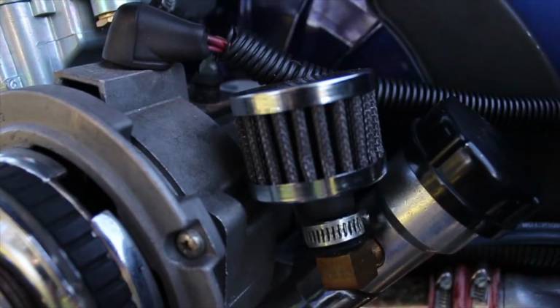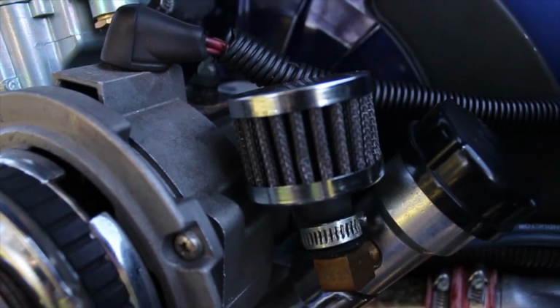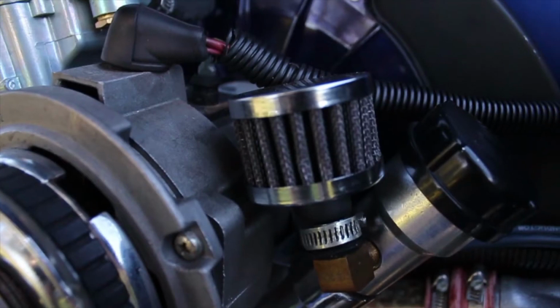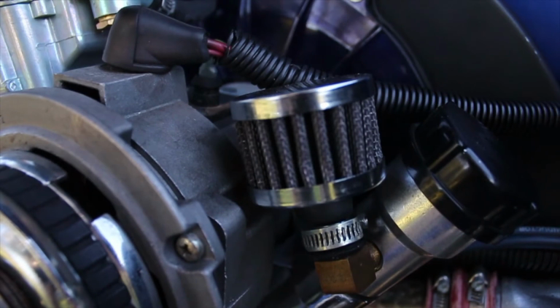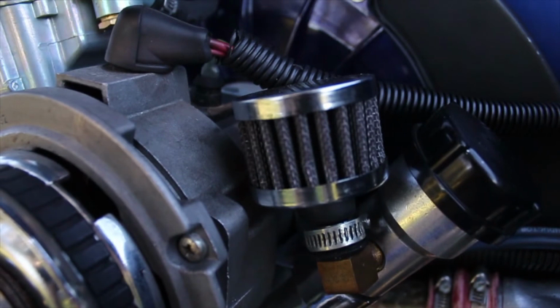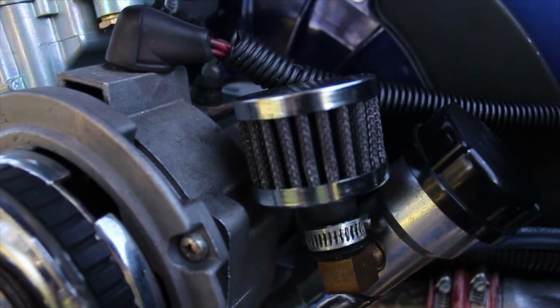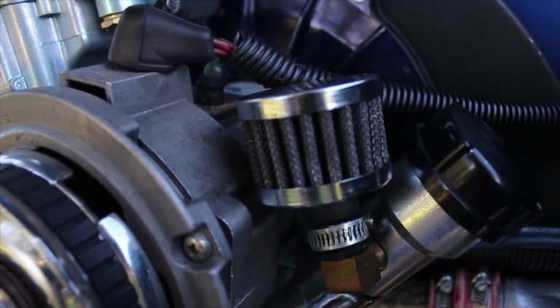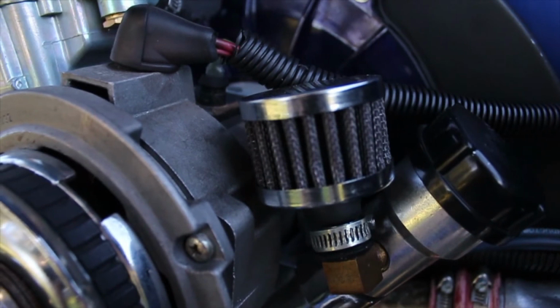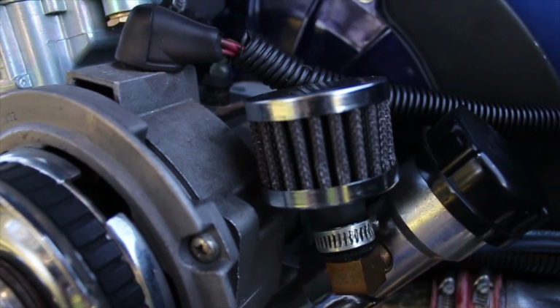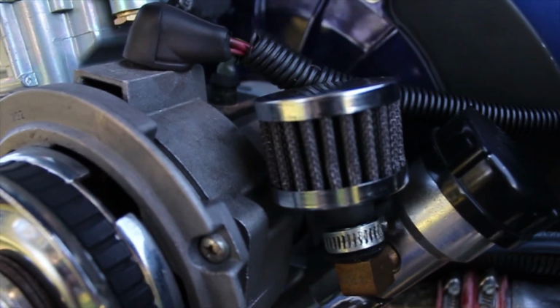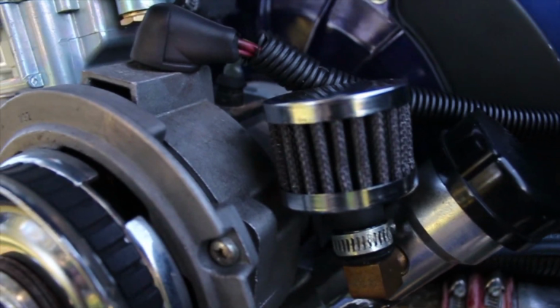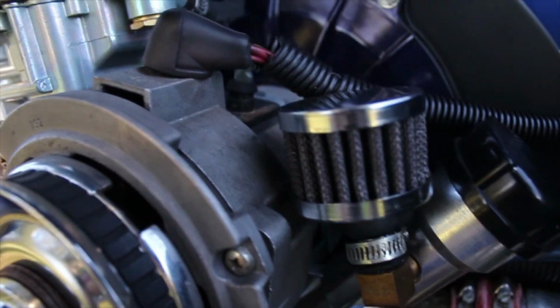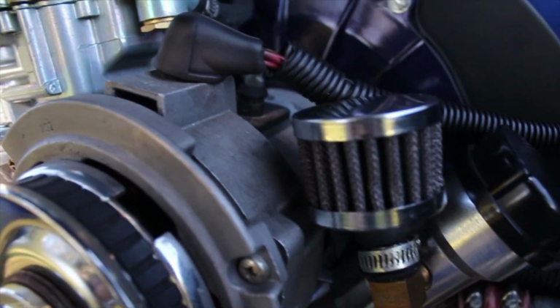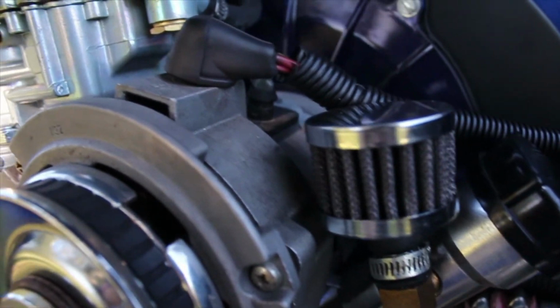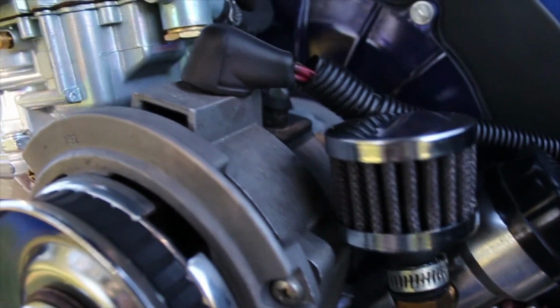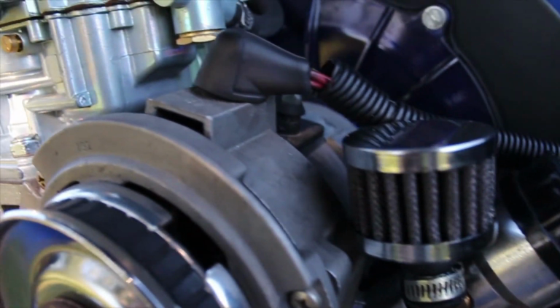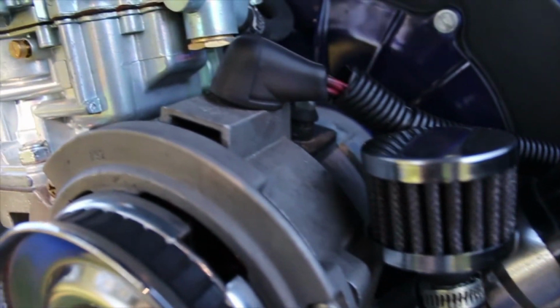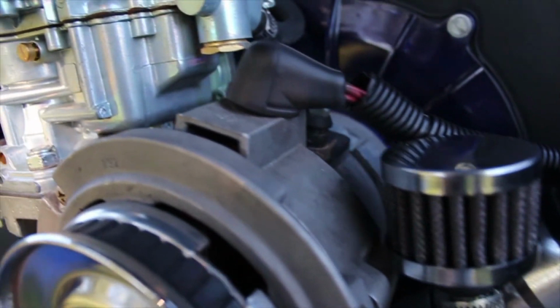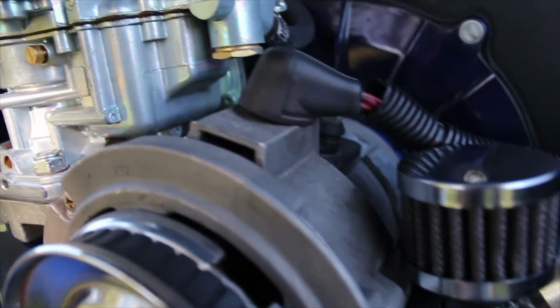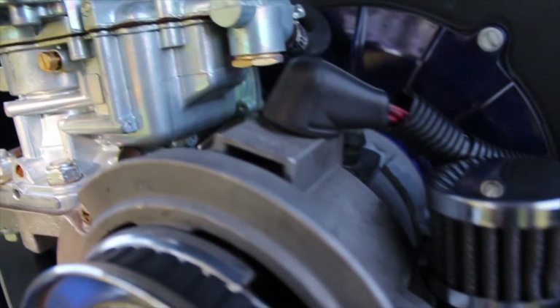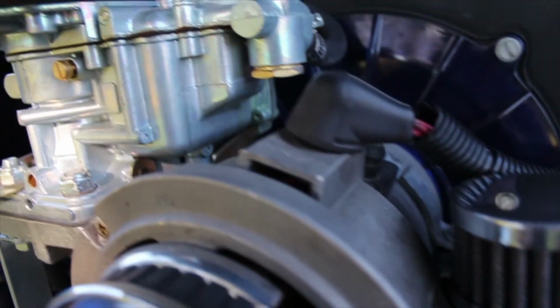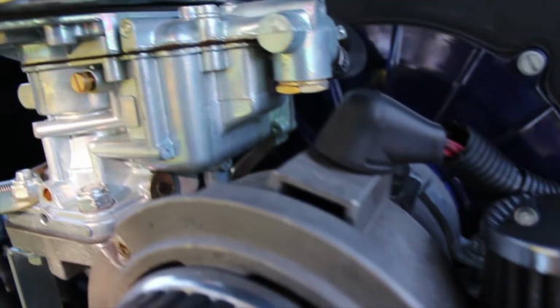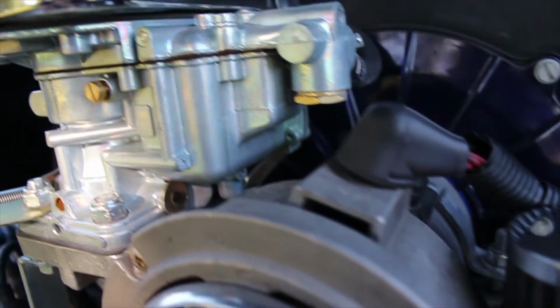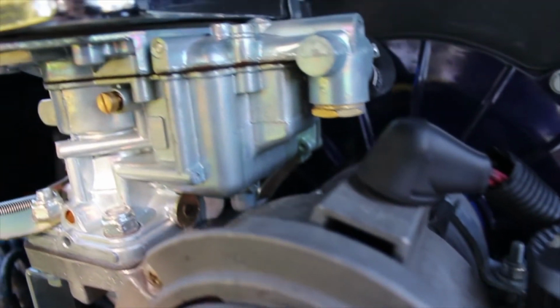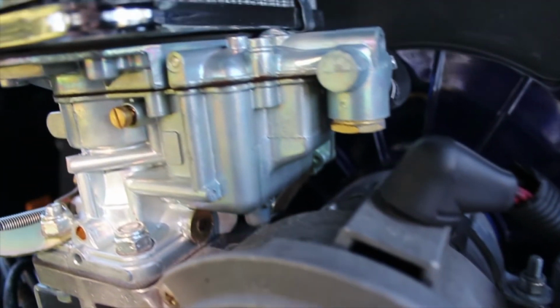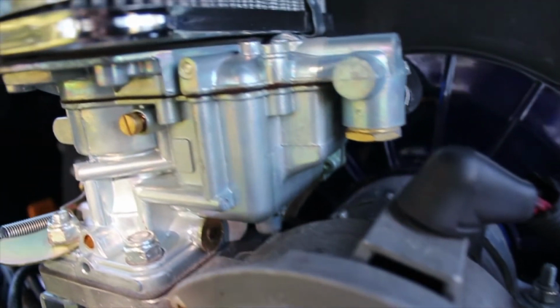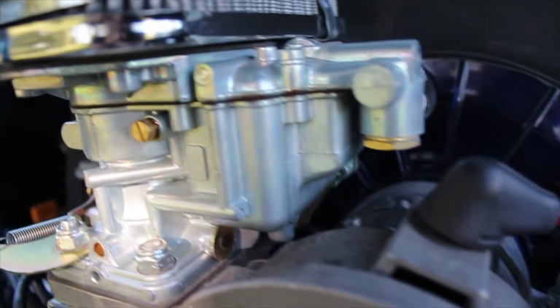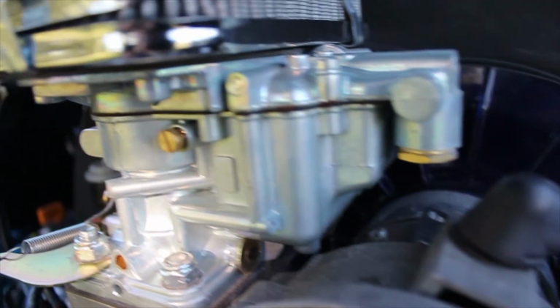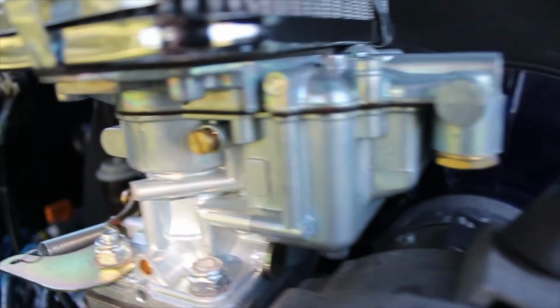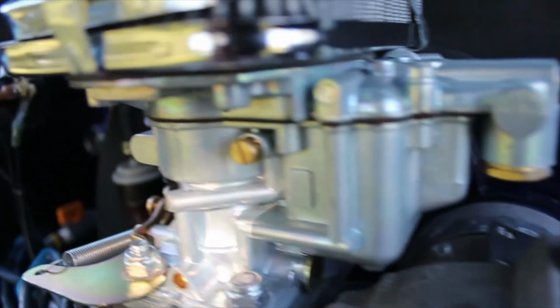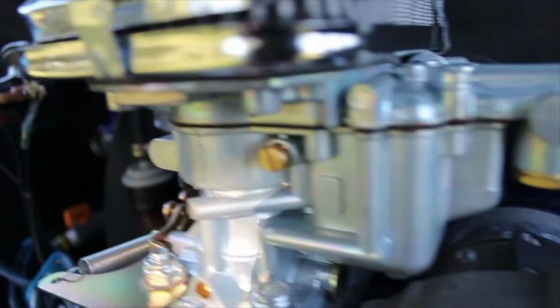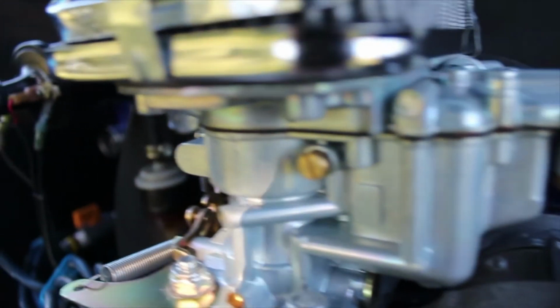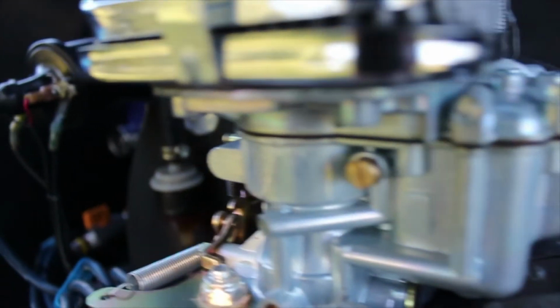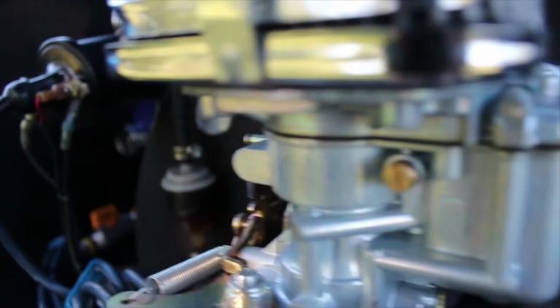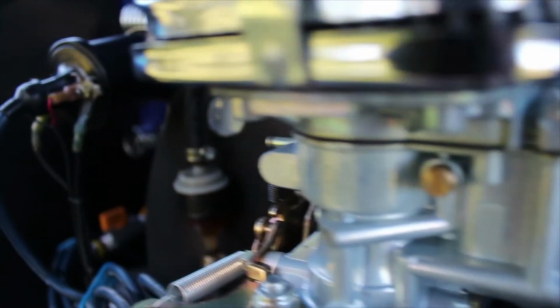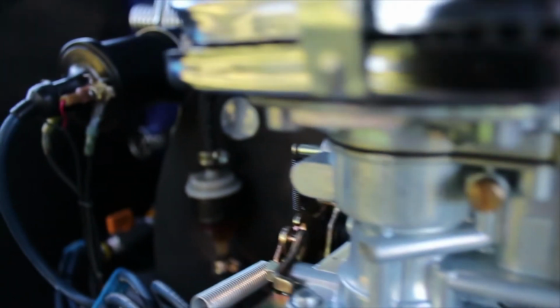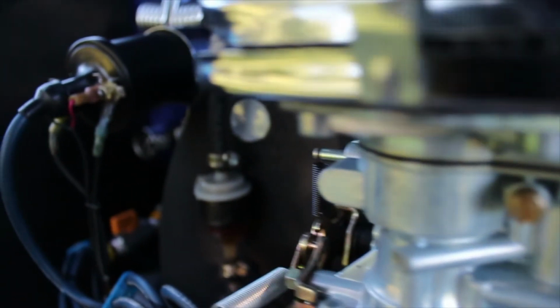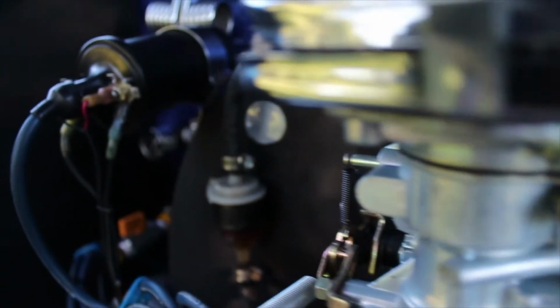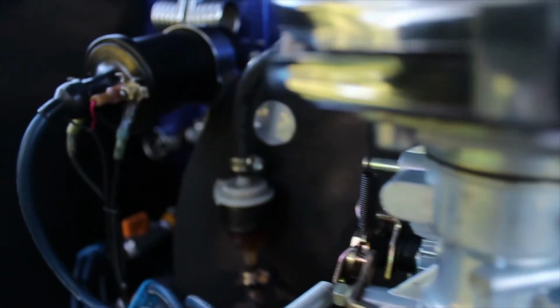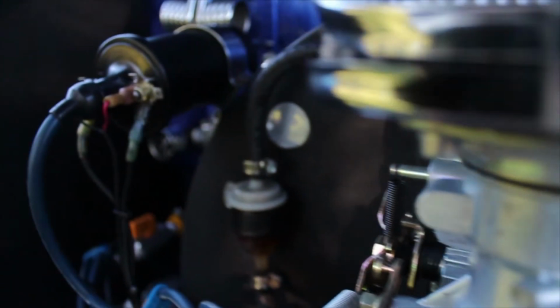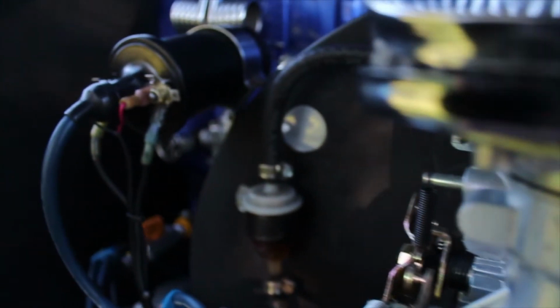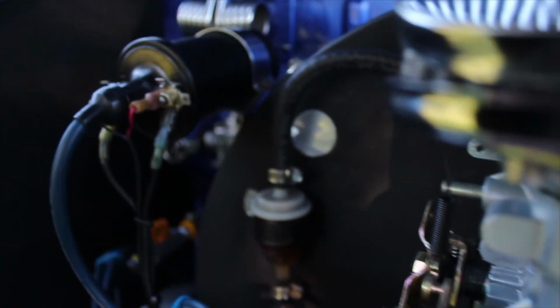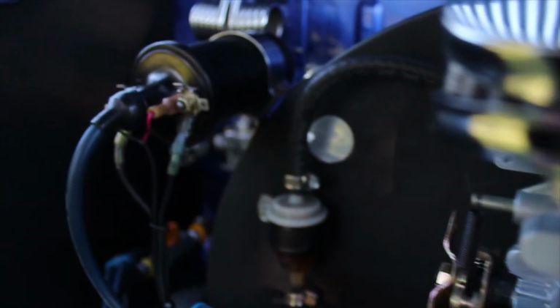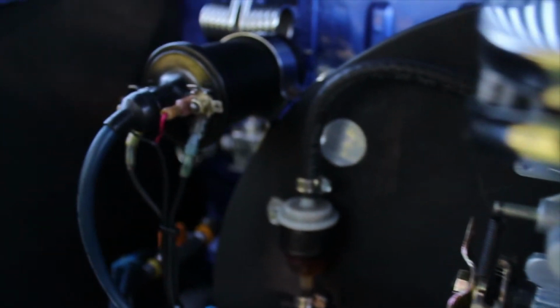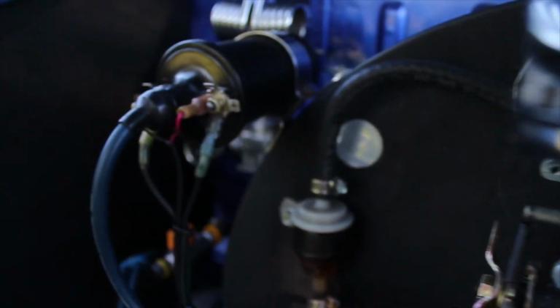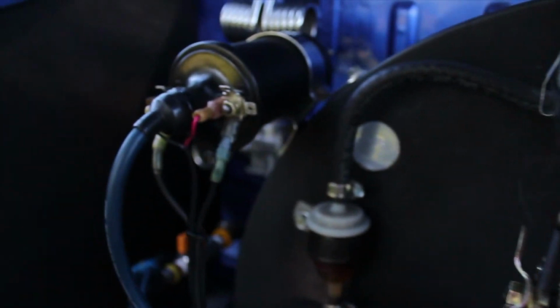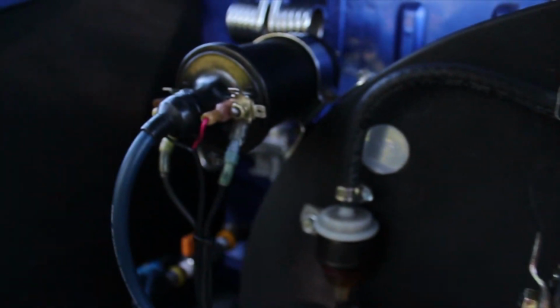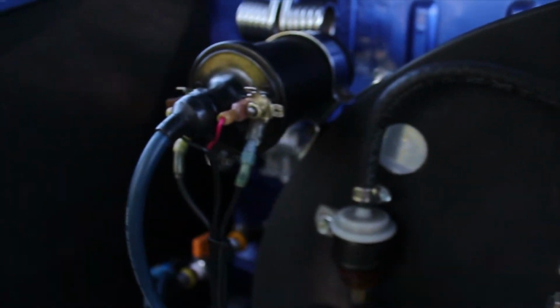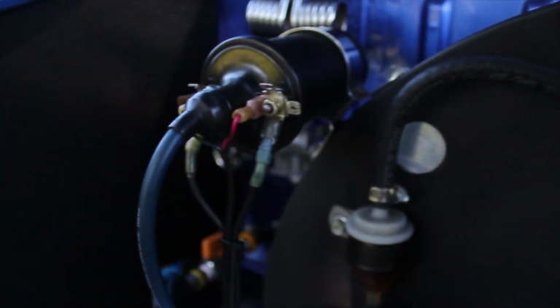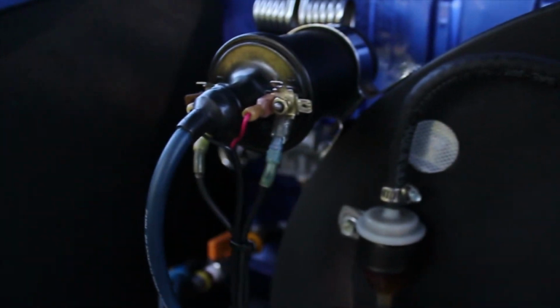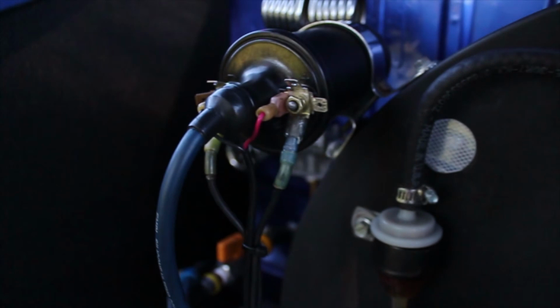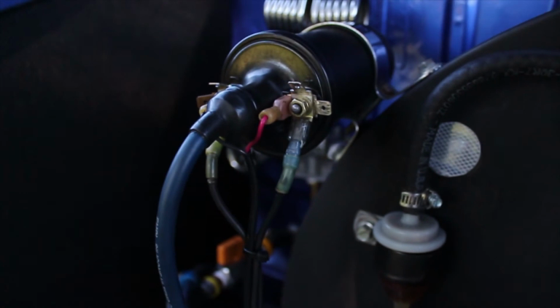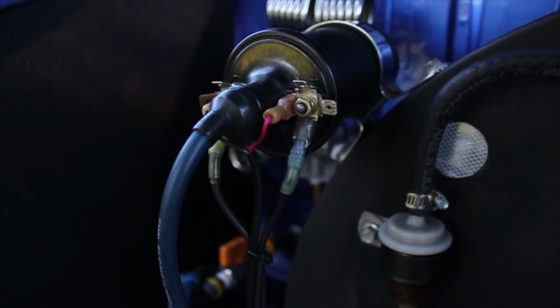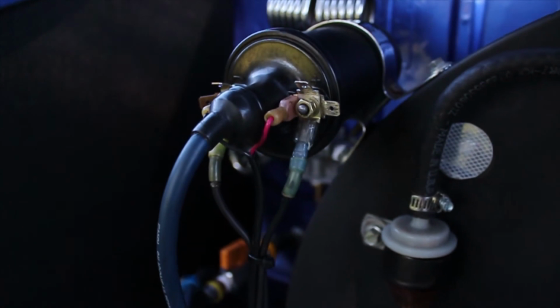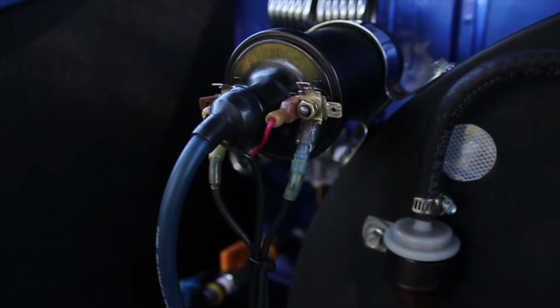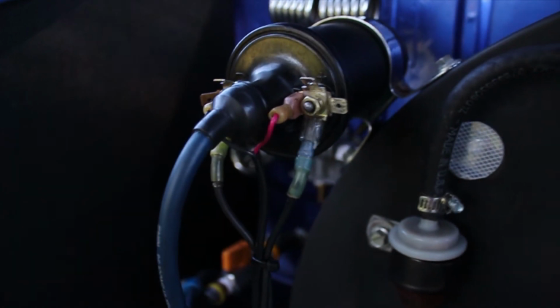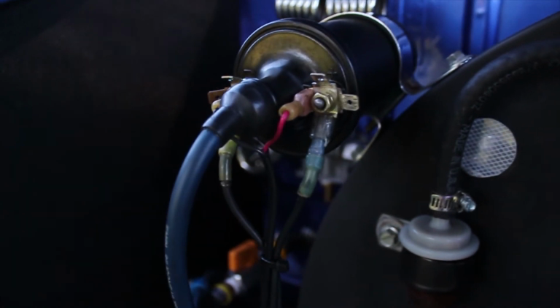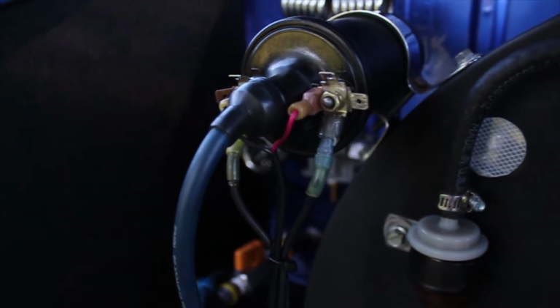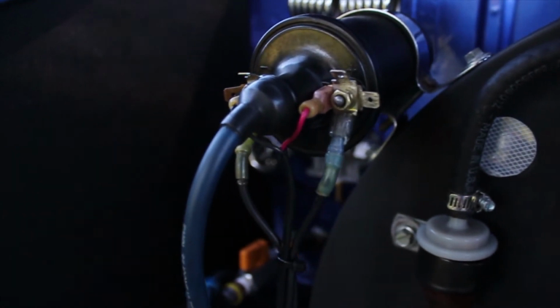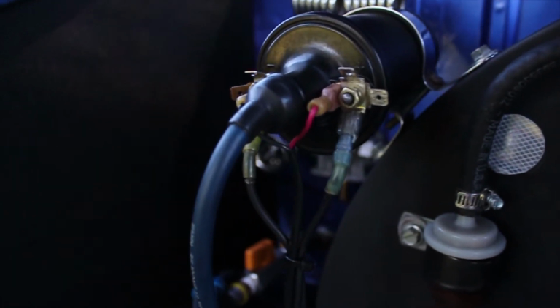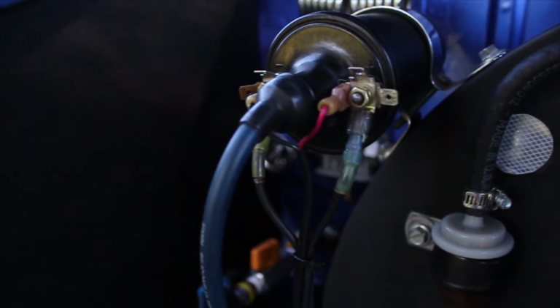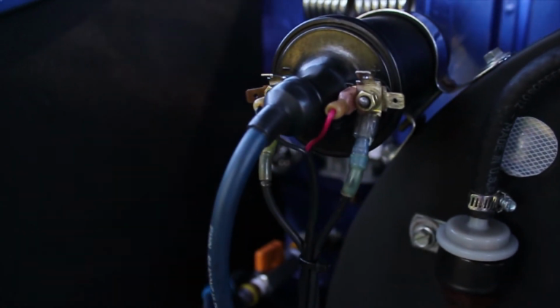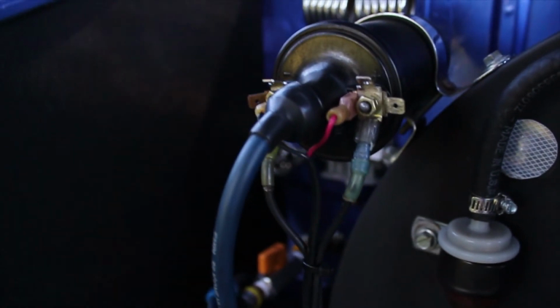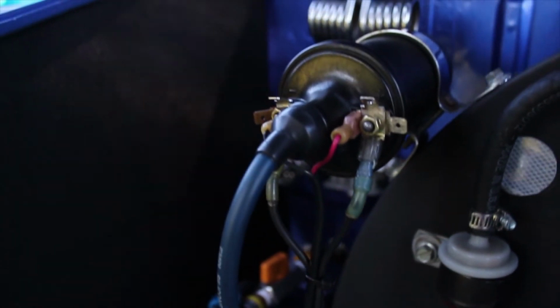The engine is in the back — 1600cc engine, air-cooled — so you don't go very fast in it. It's just a cruiser.